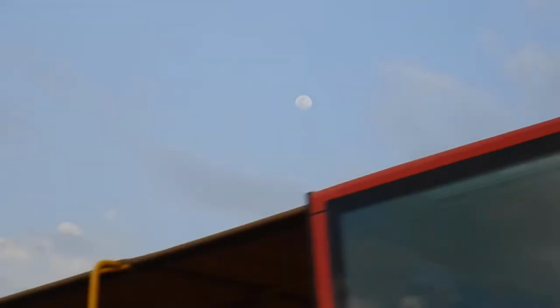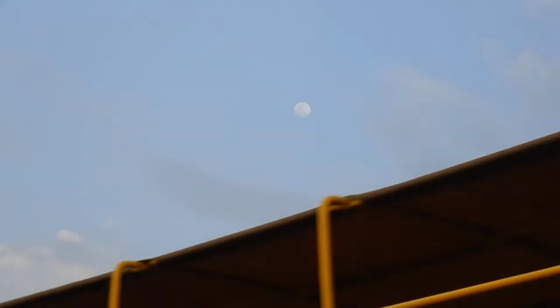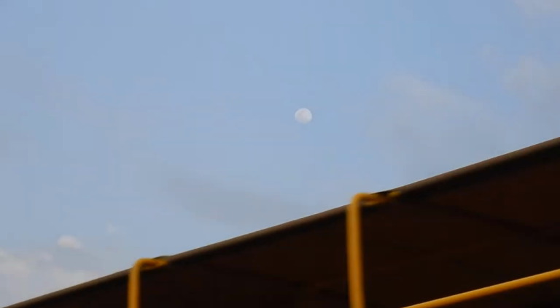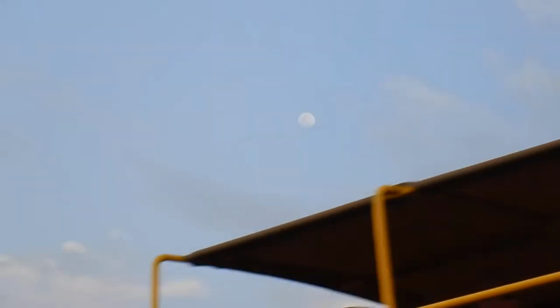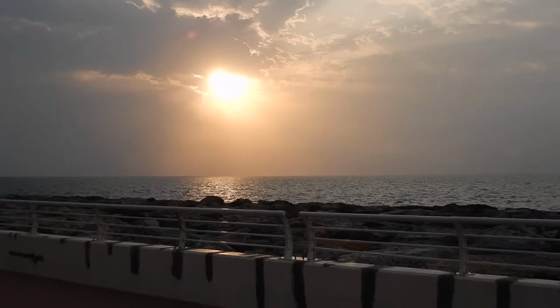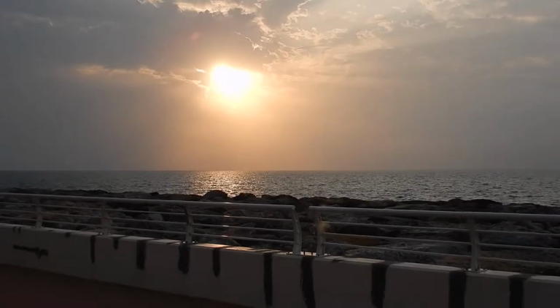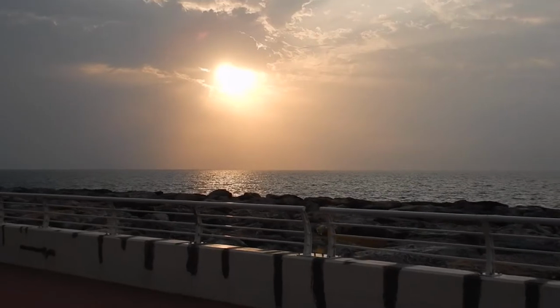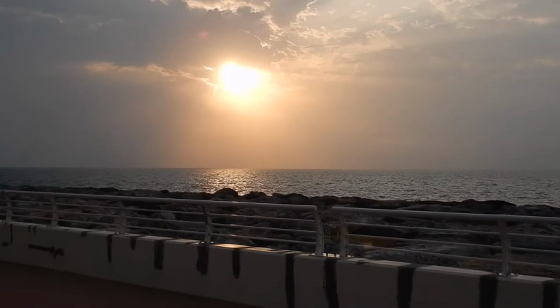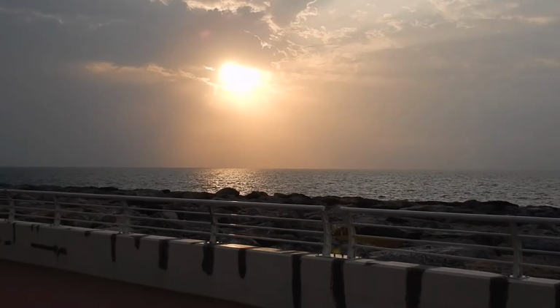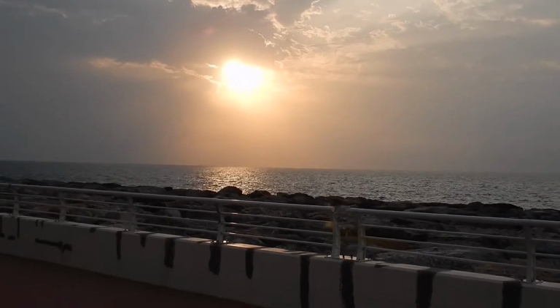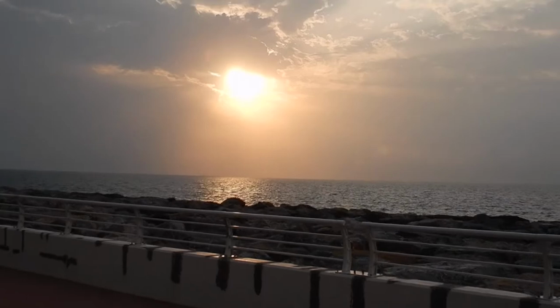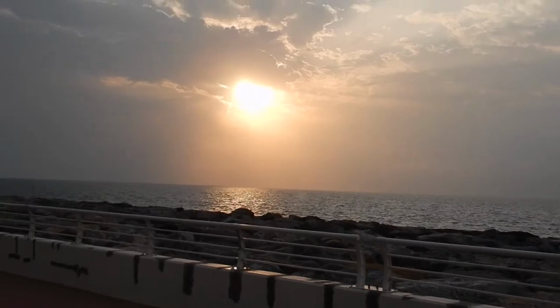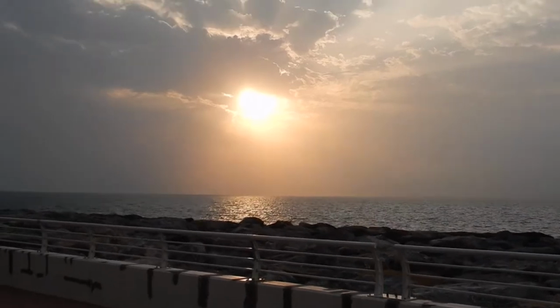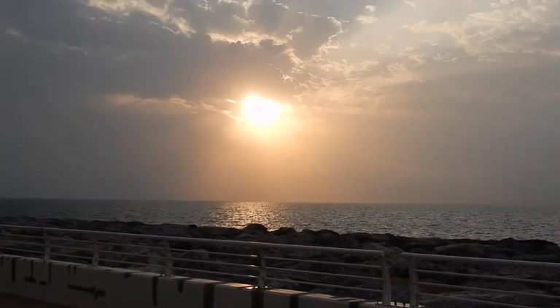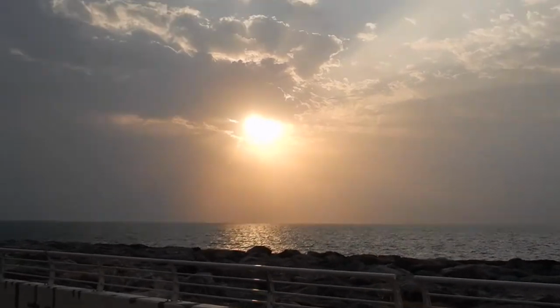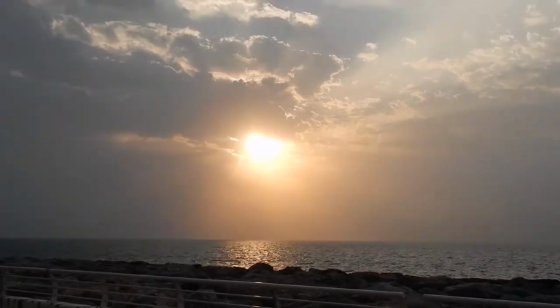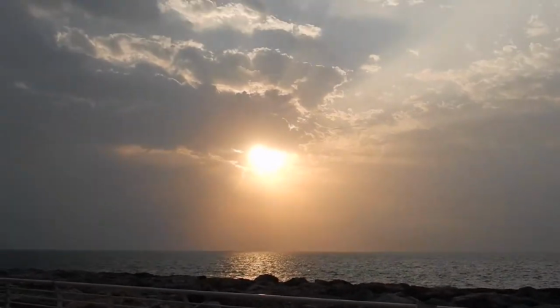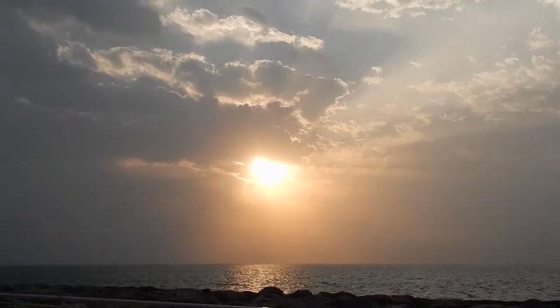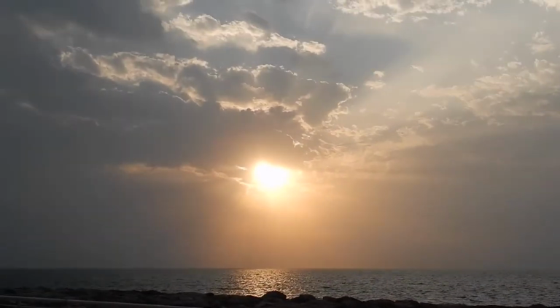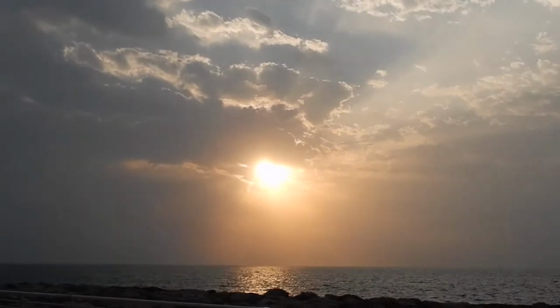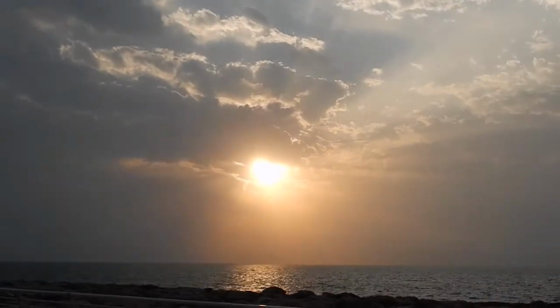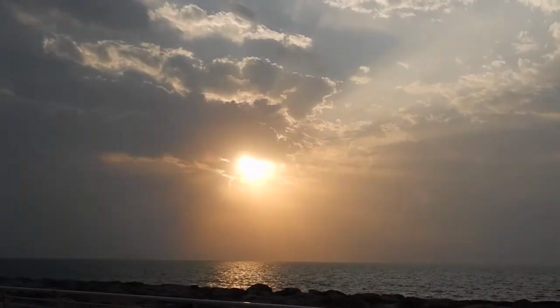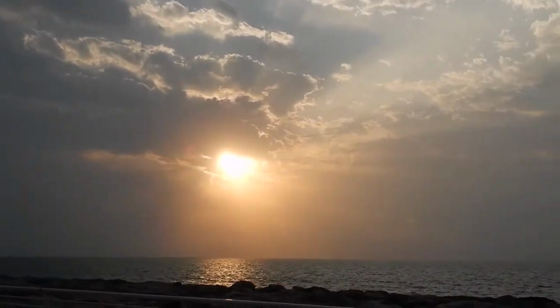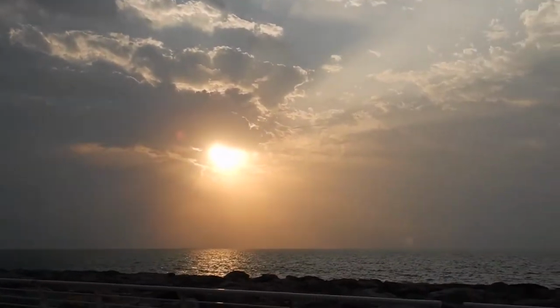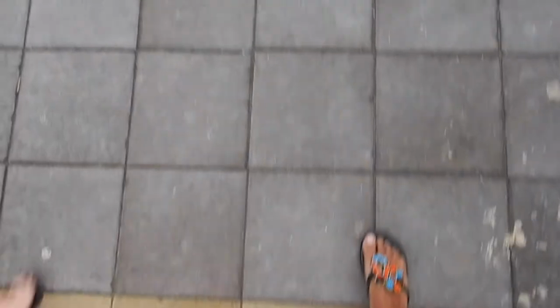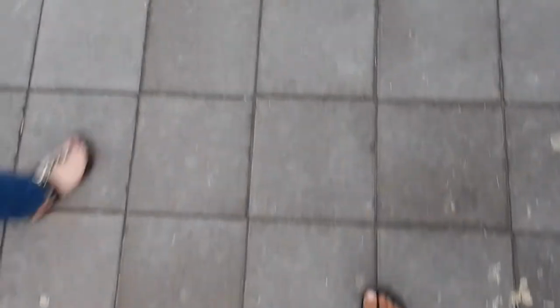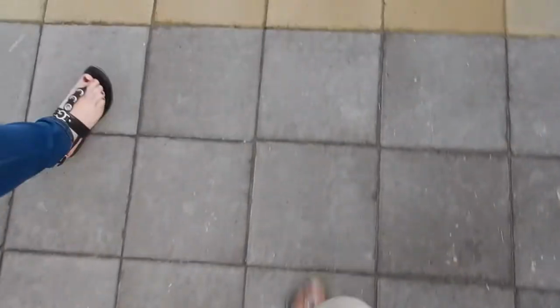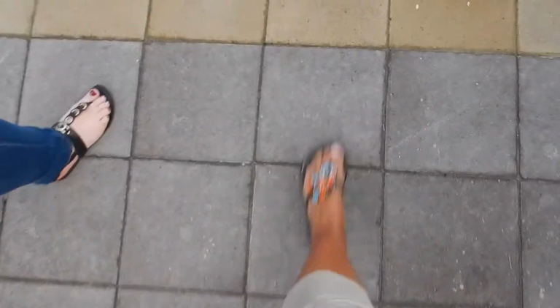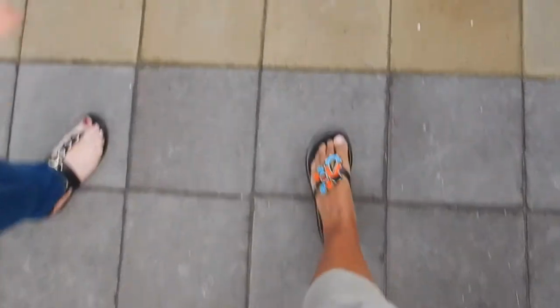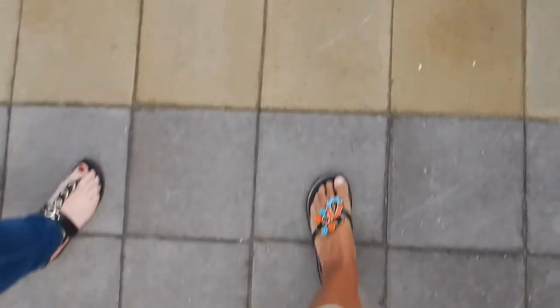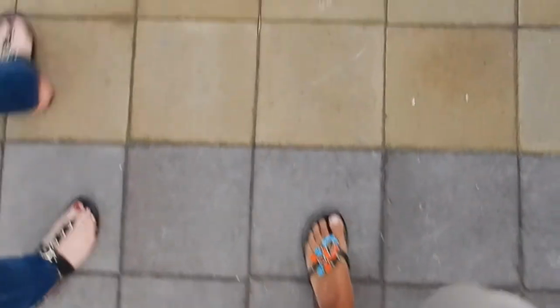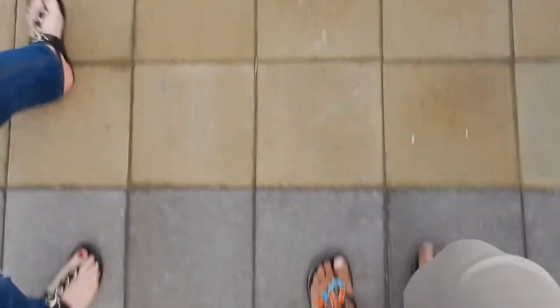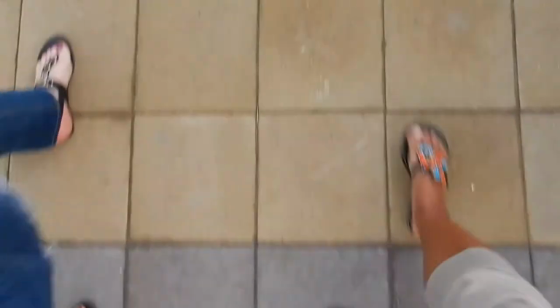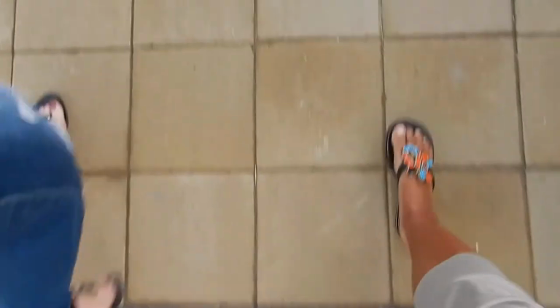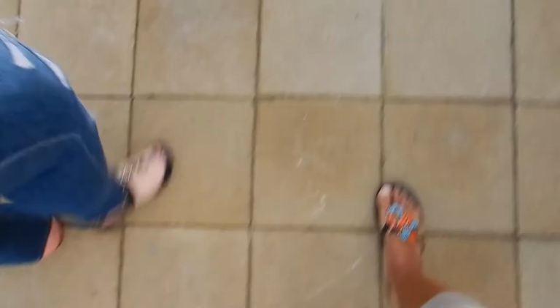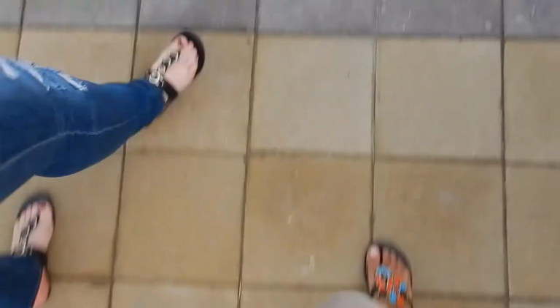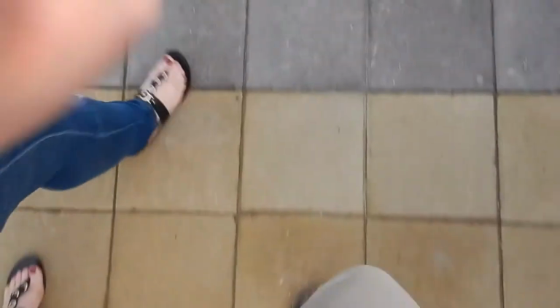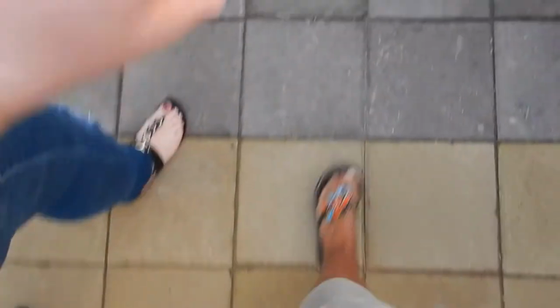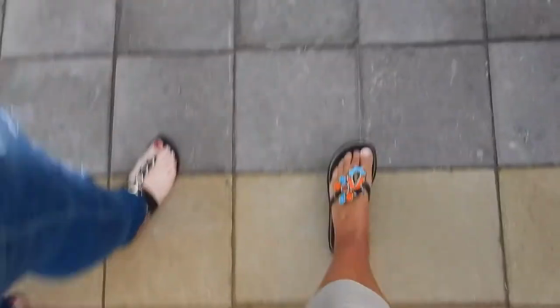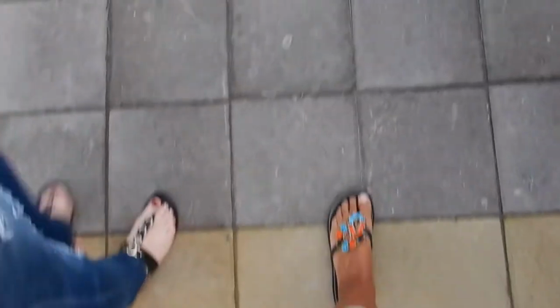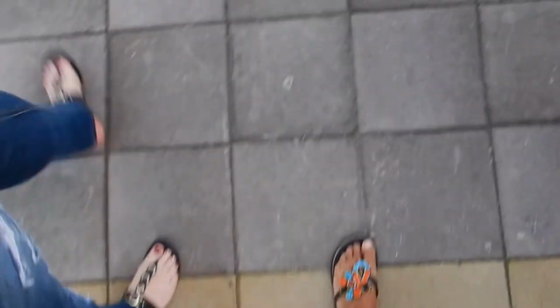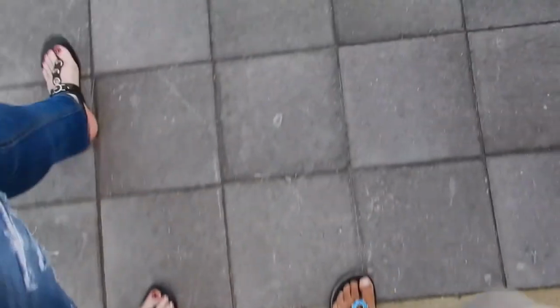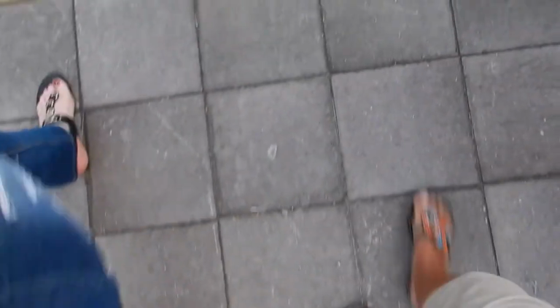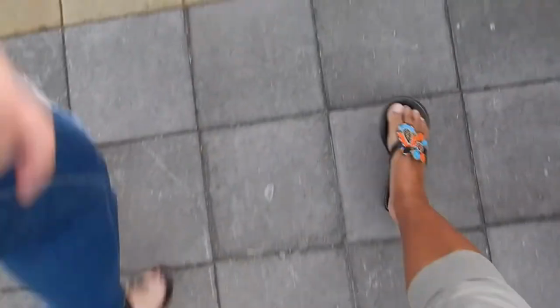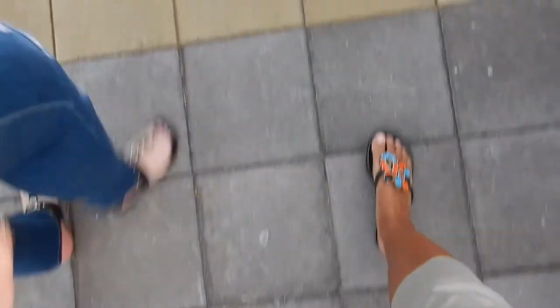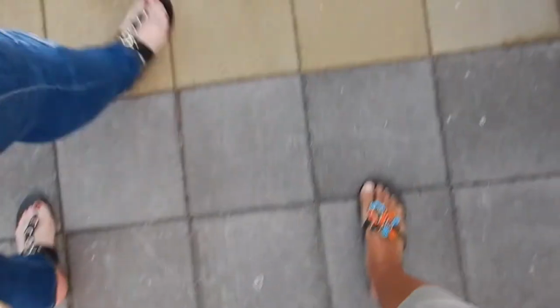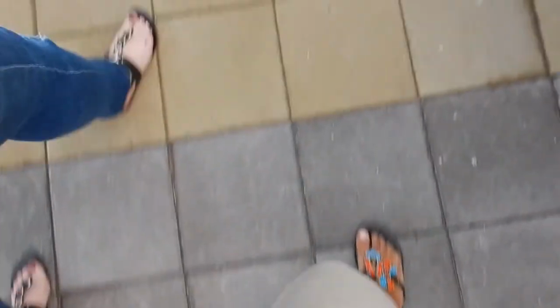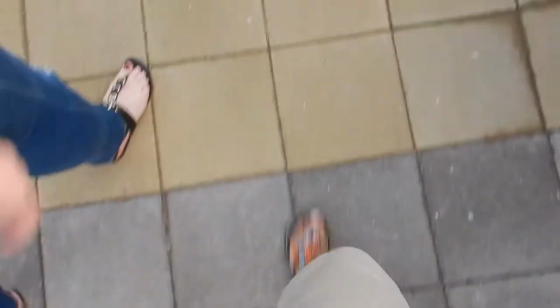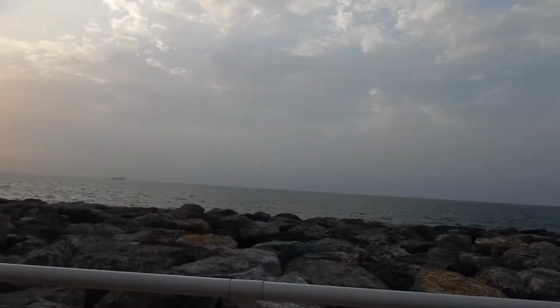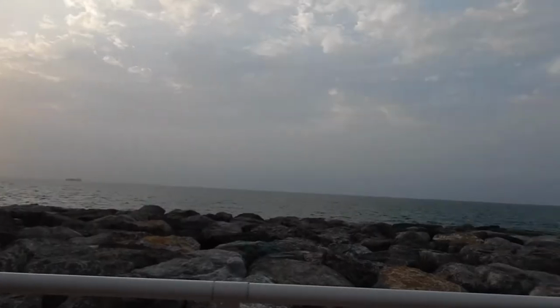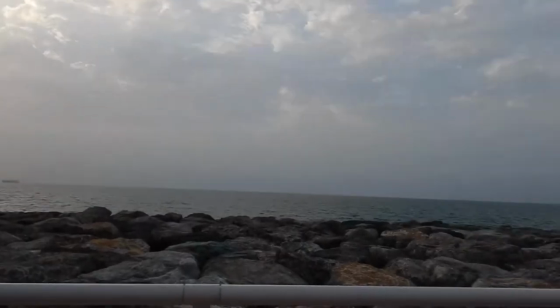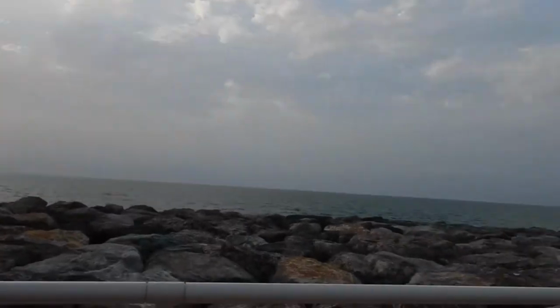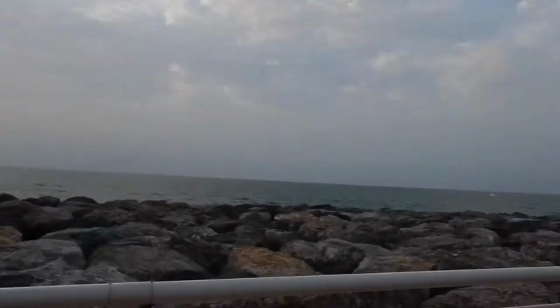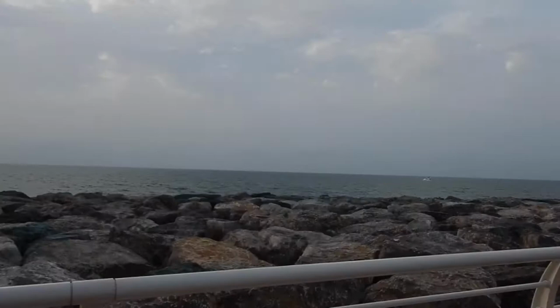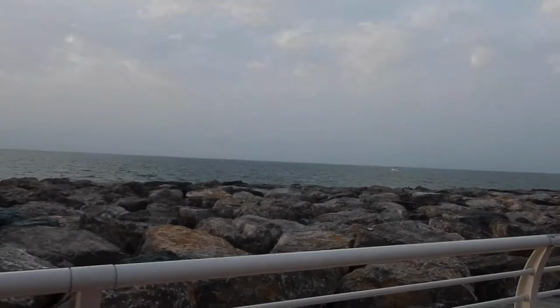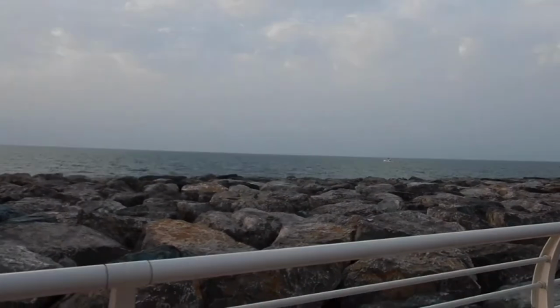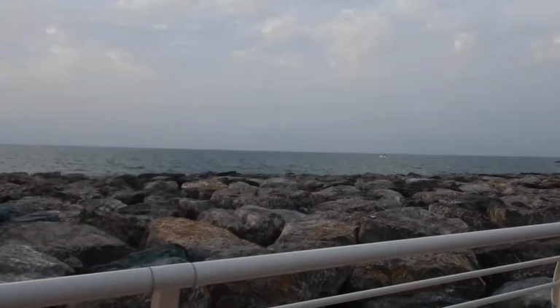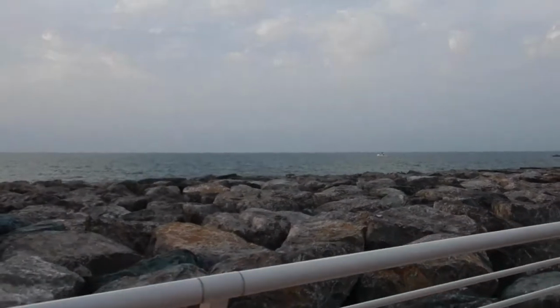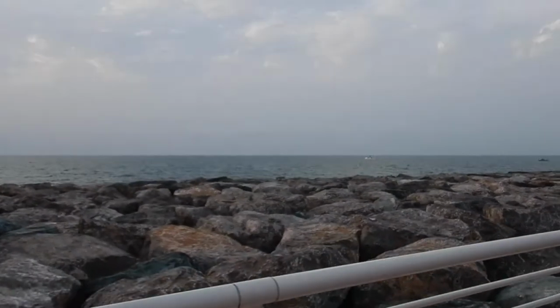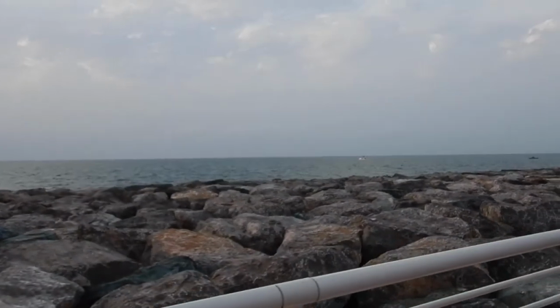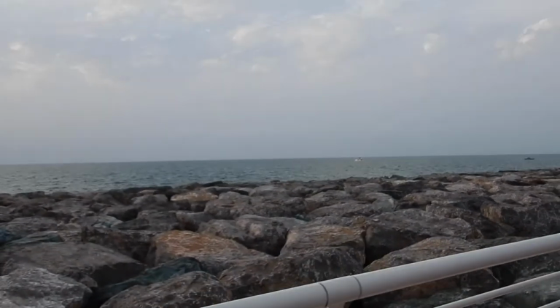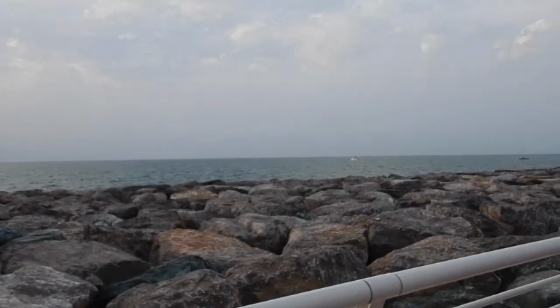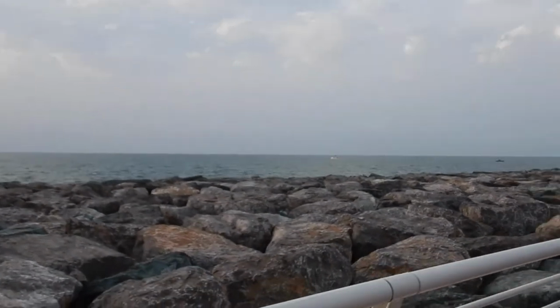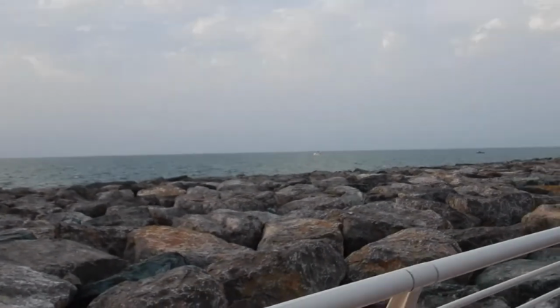Look at this lovely sunset. We drove here, so please be sure to check out my previous video of driving in Dubai.